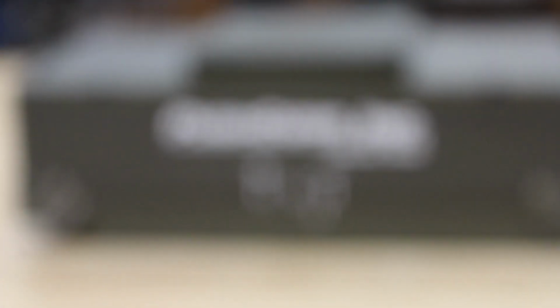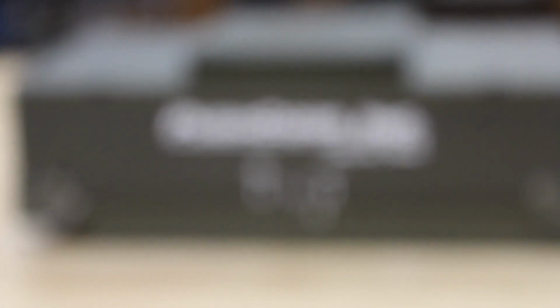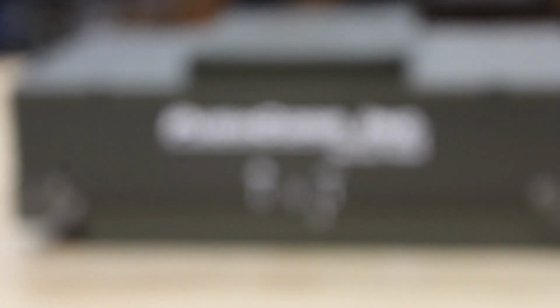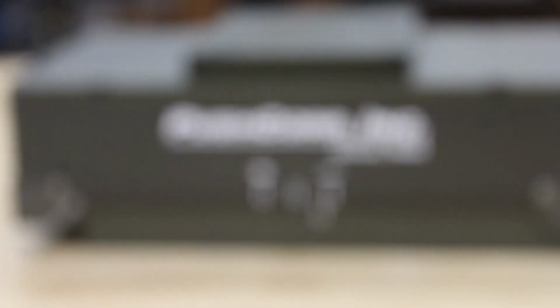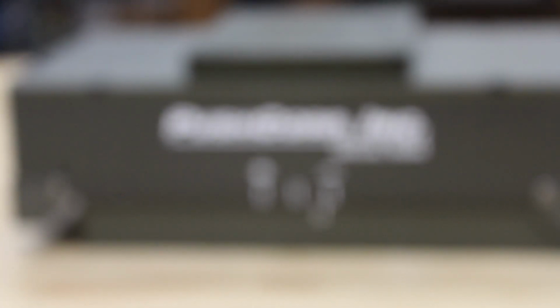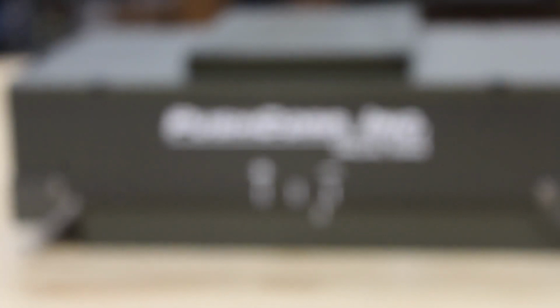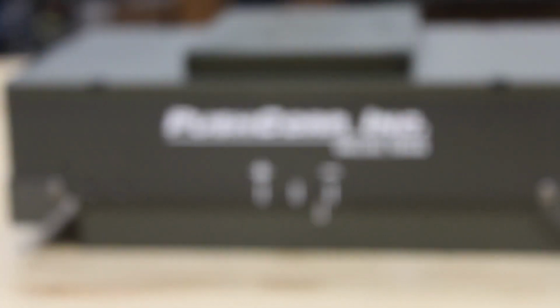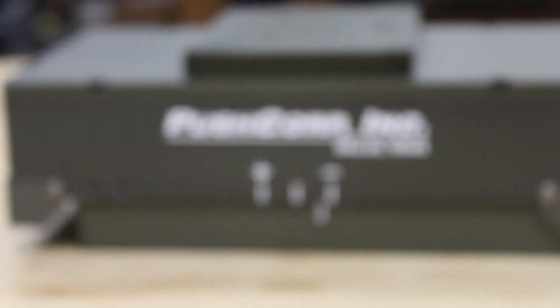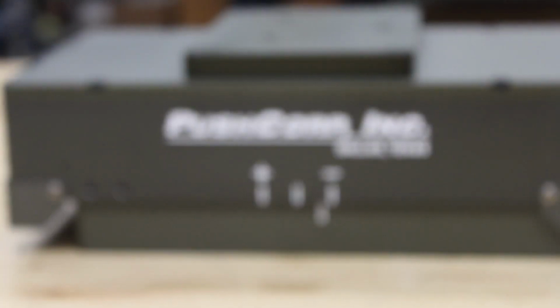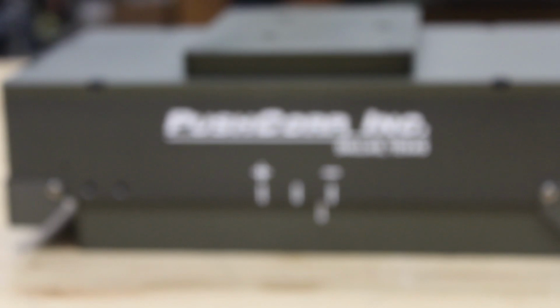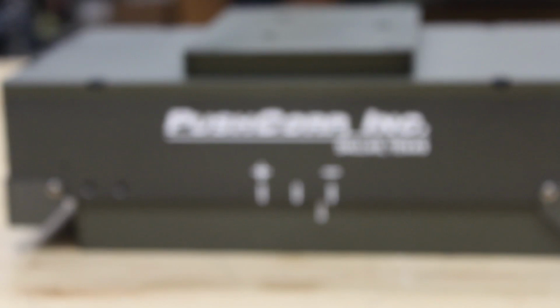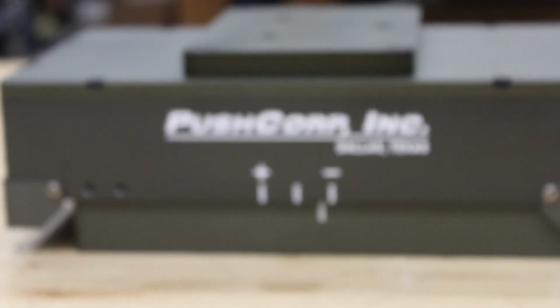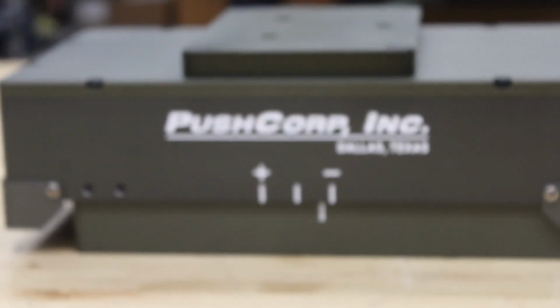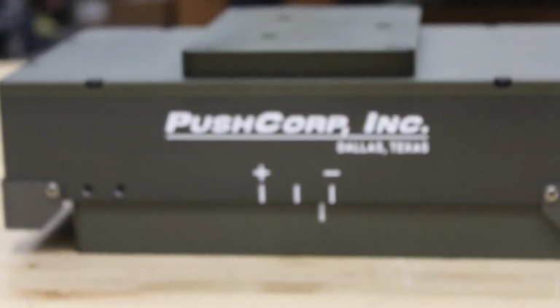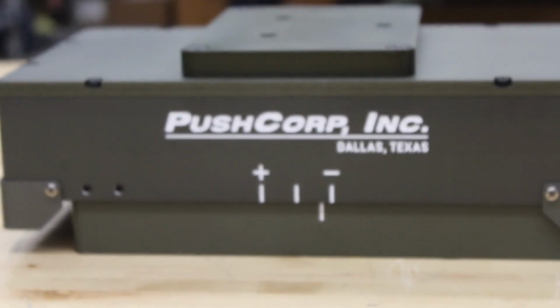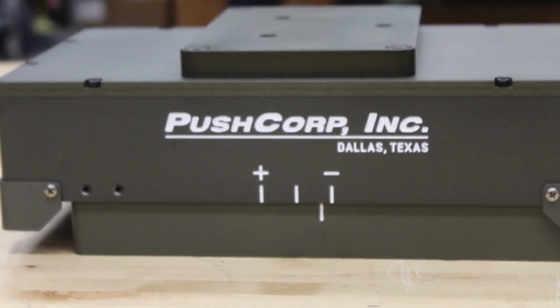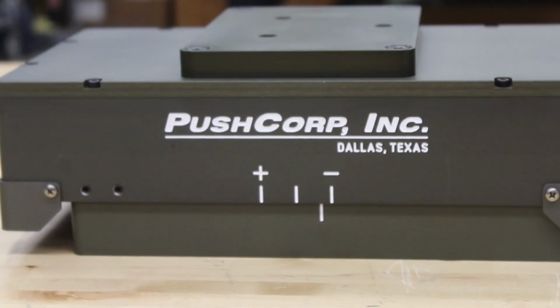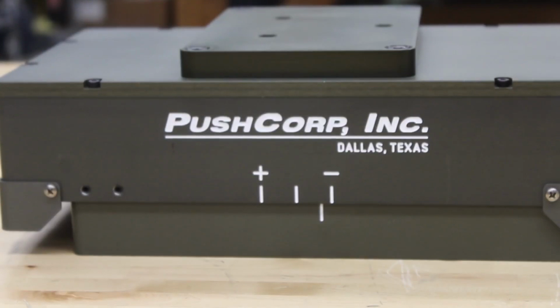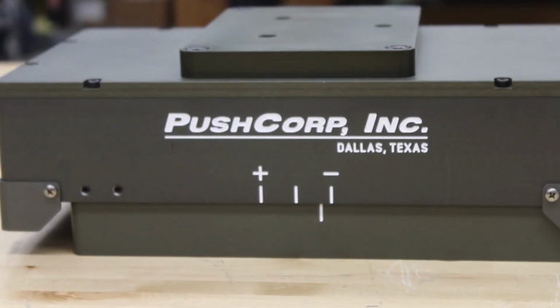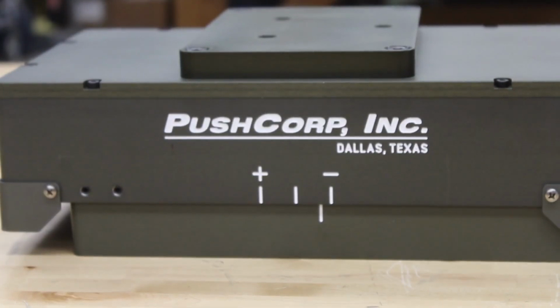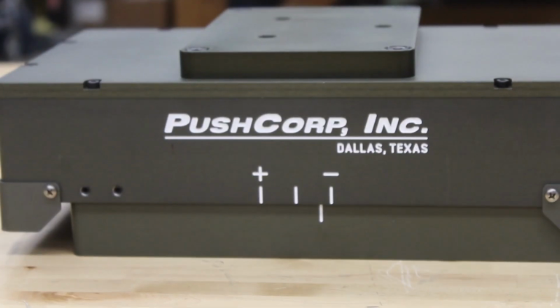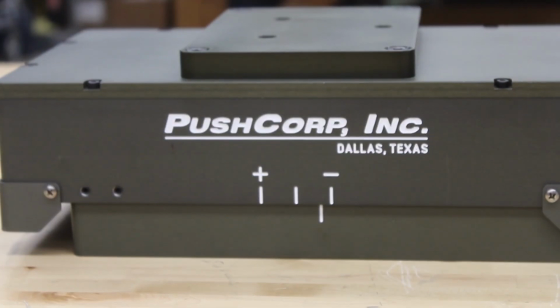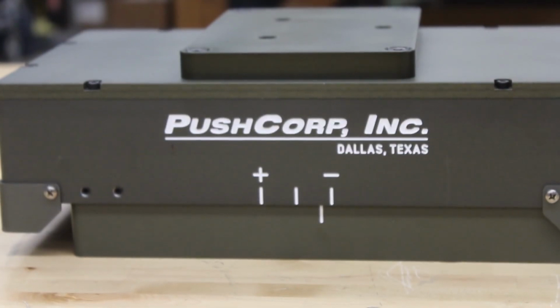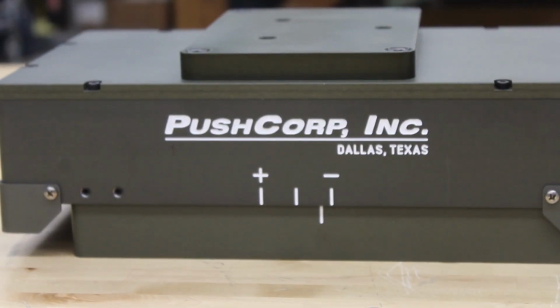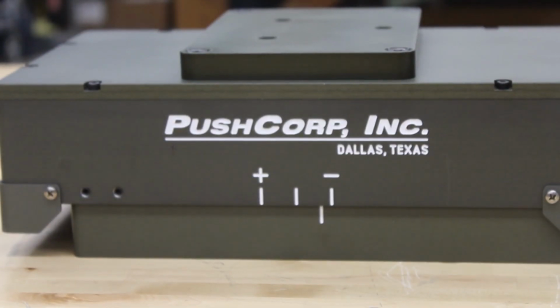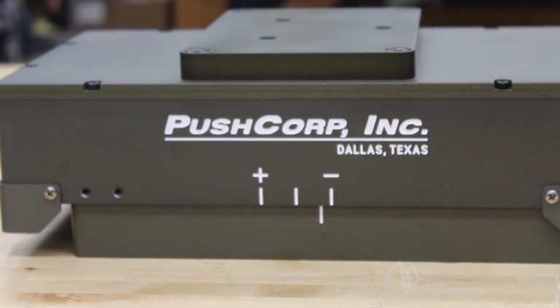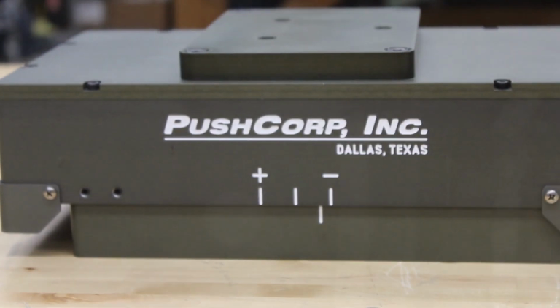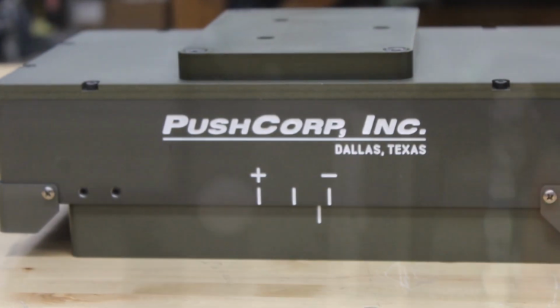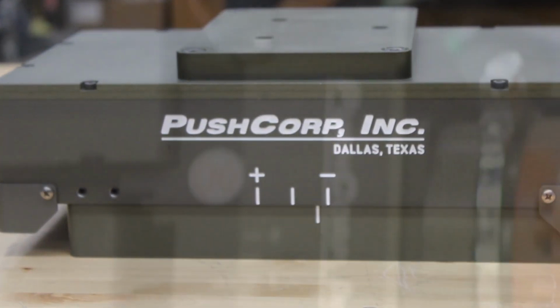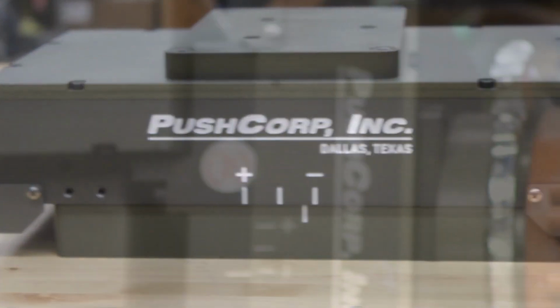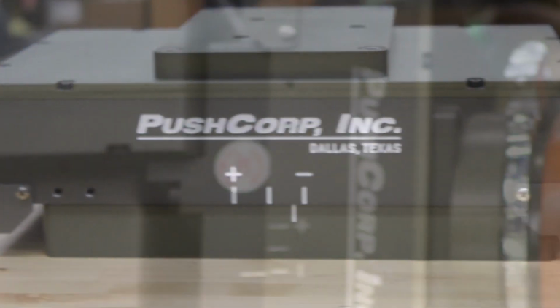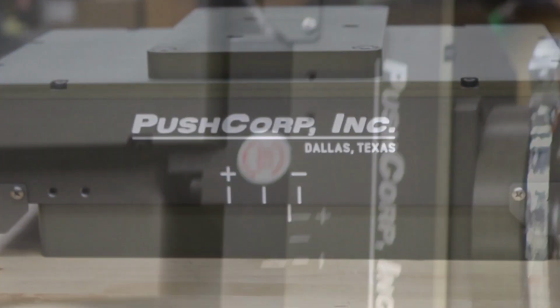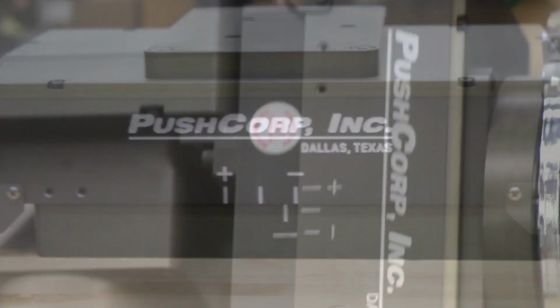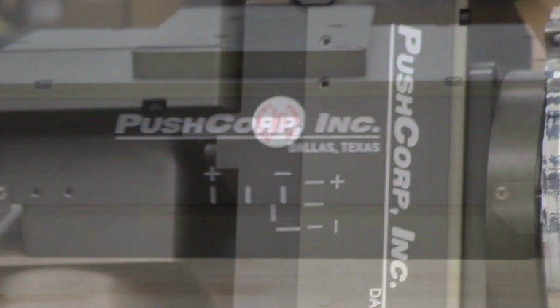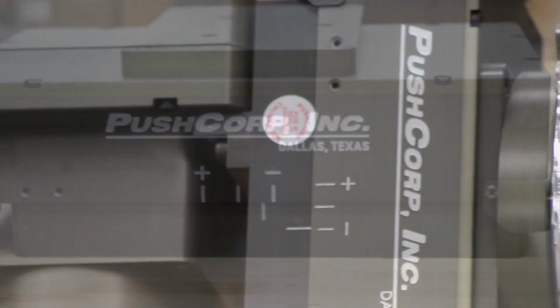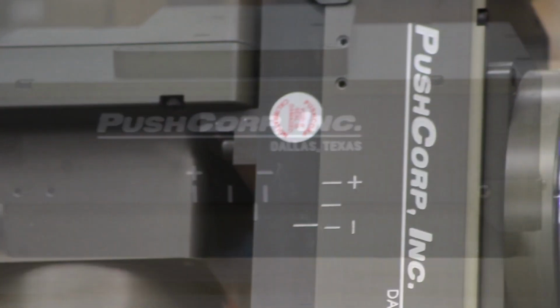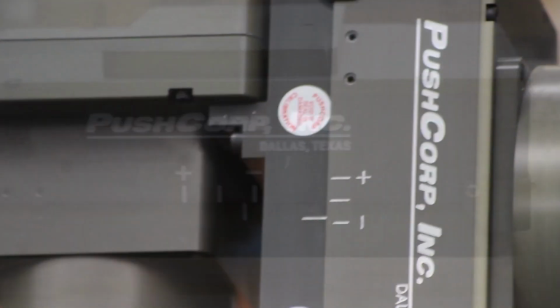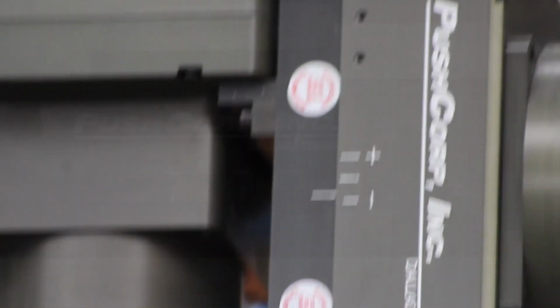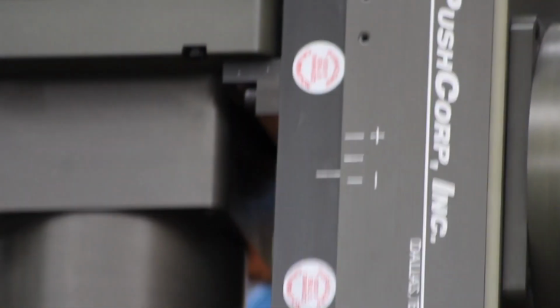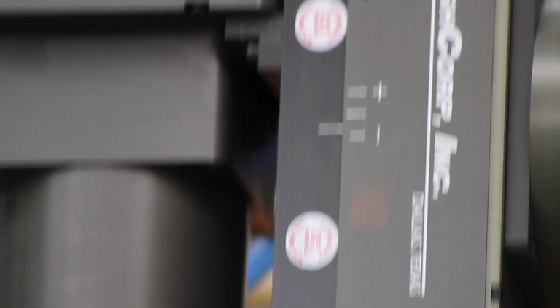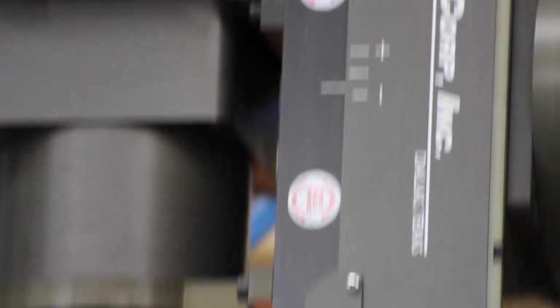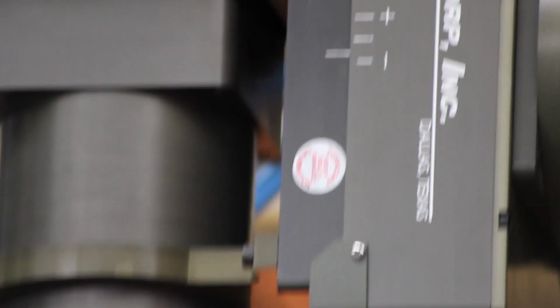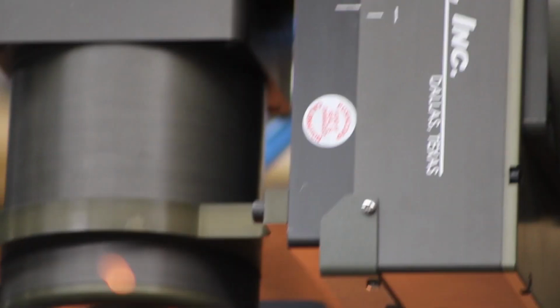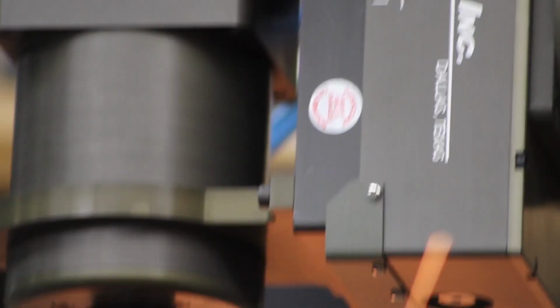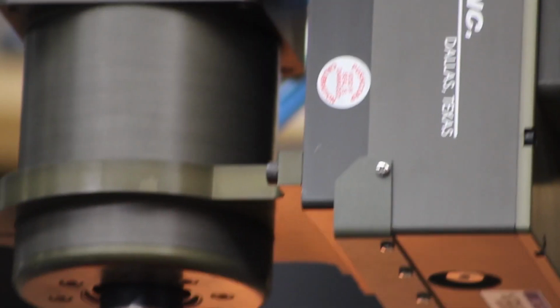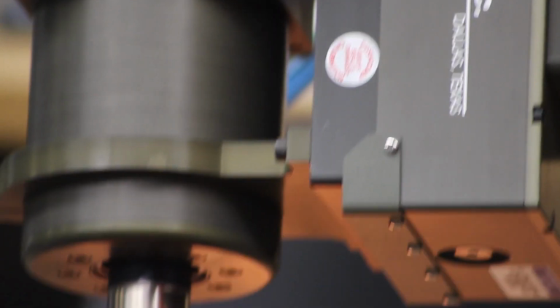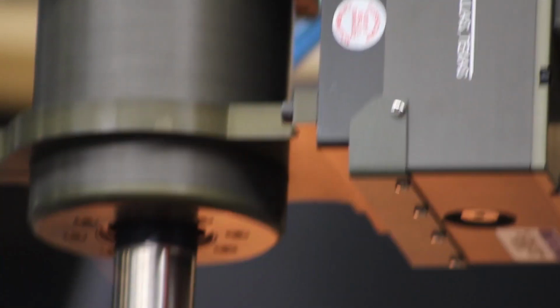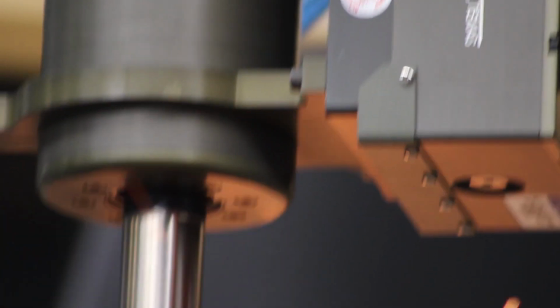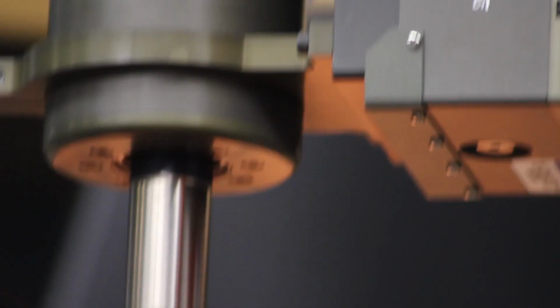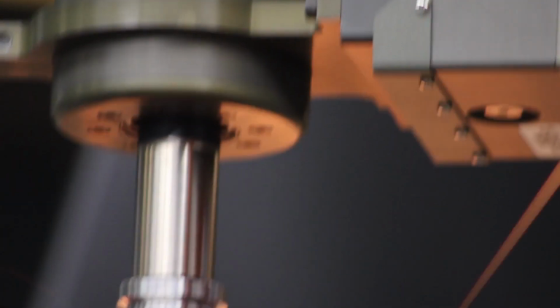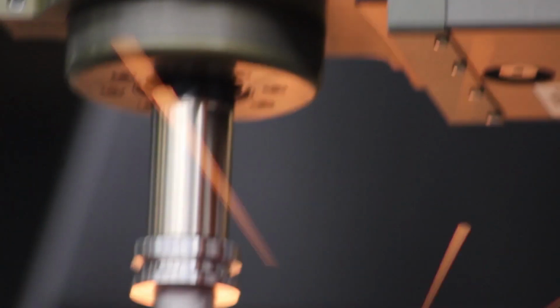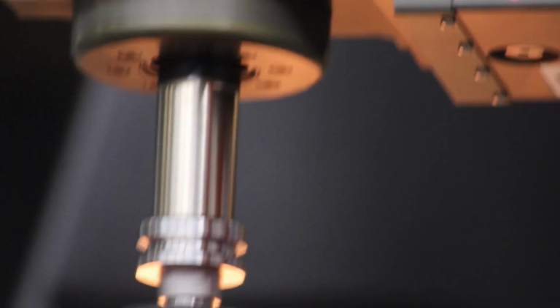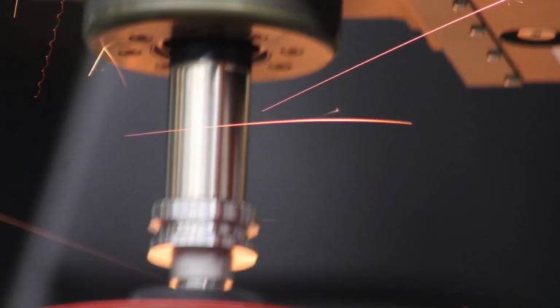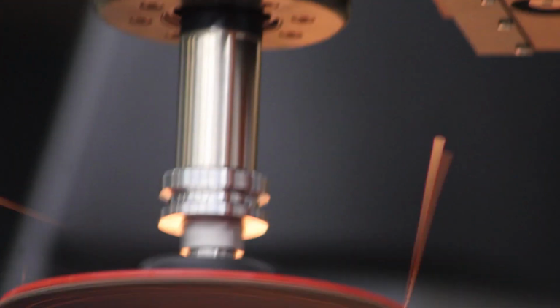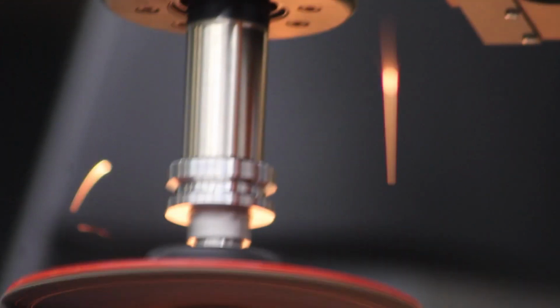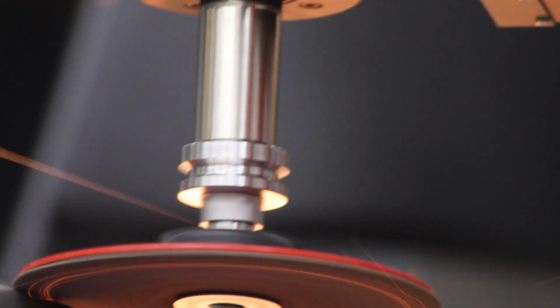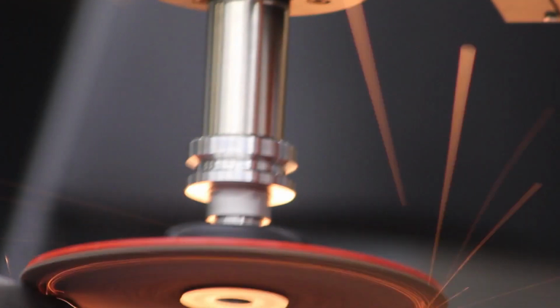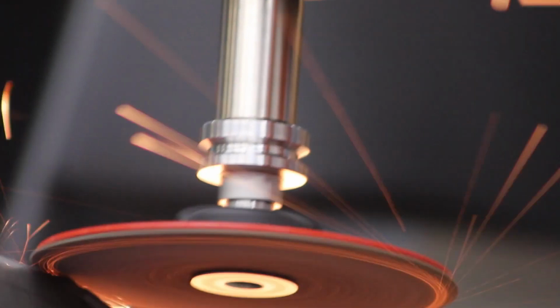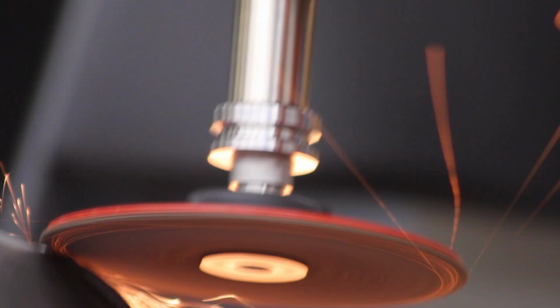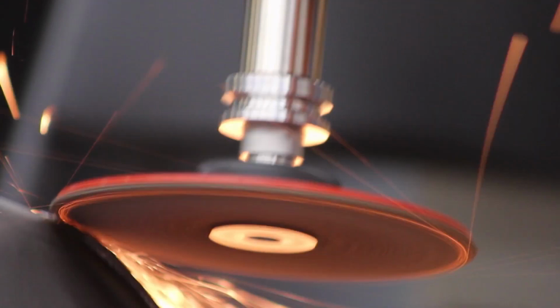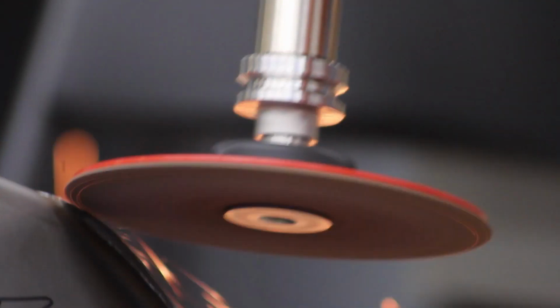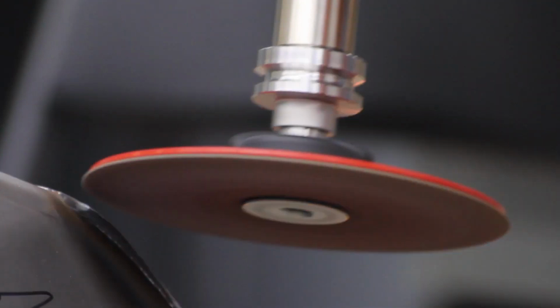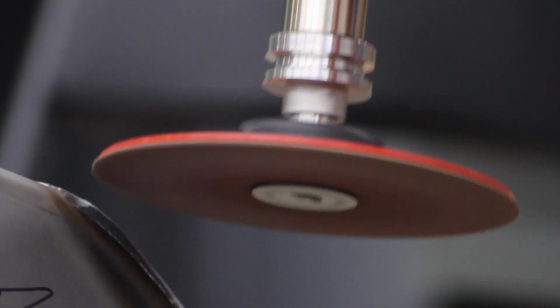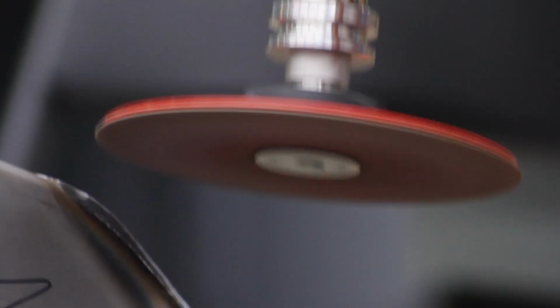Today's video I will explain what a force compliance device is and how to choose the one that is right for your application.